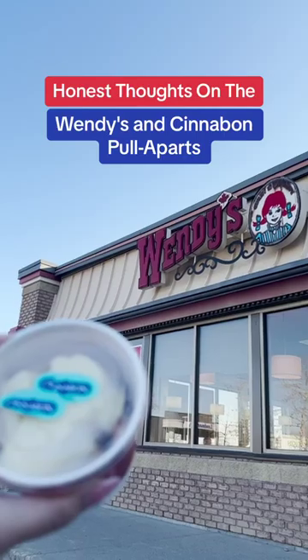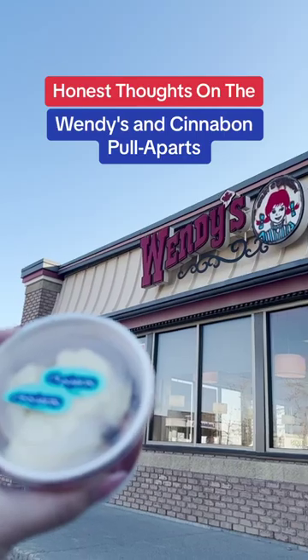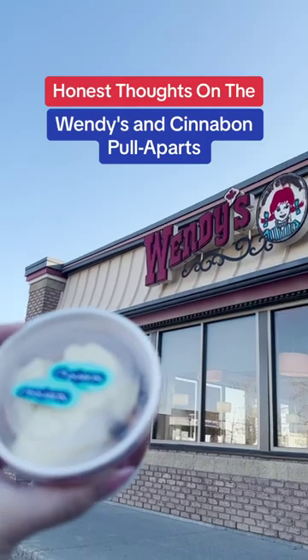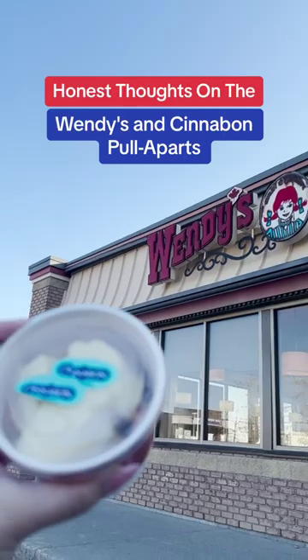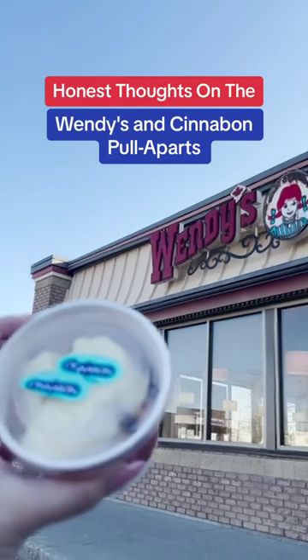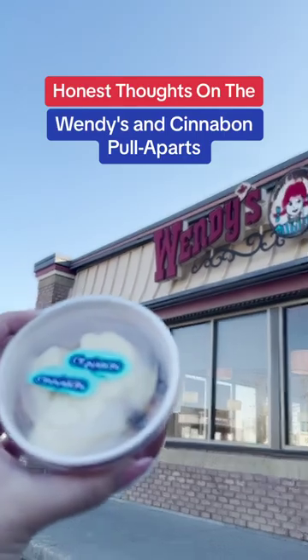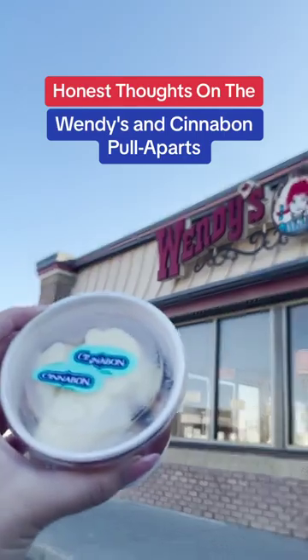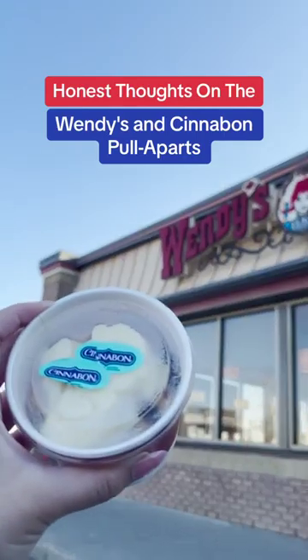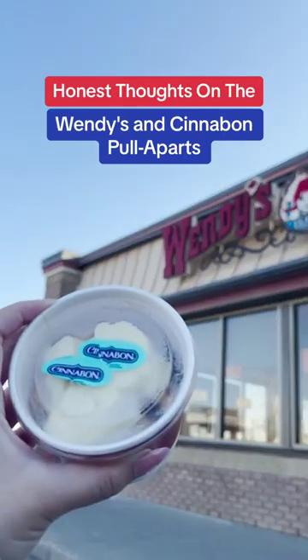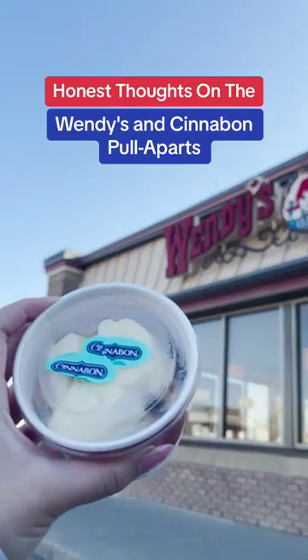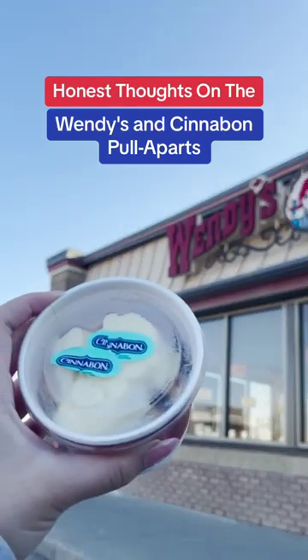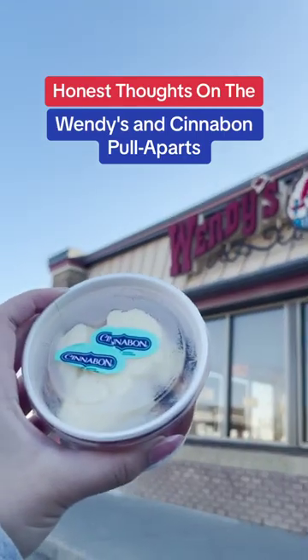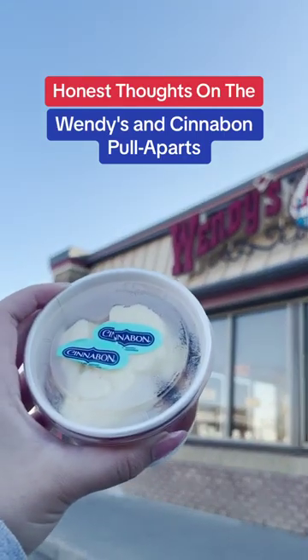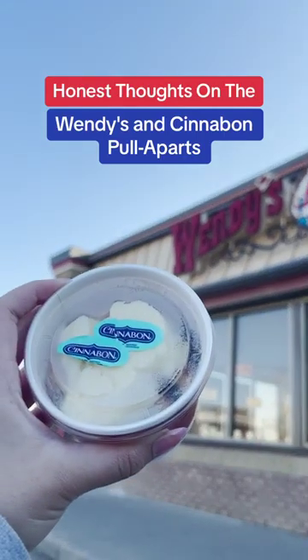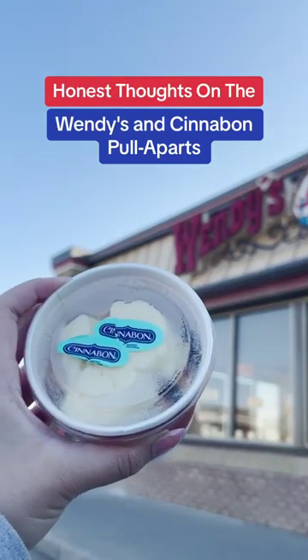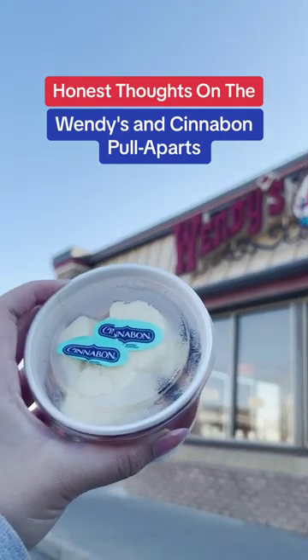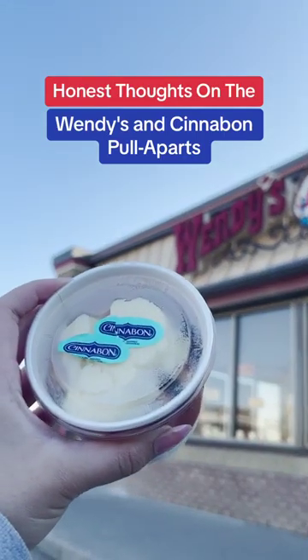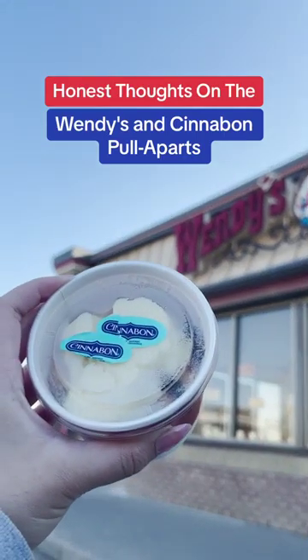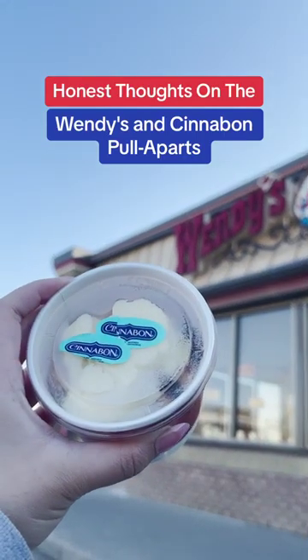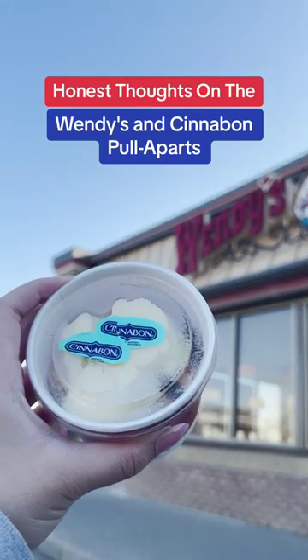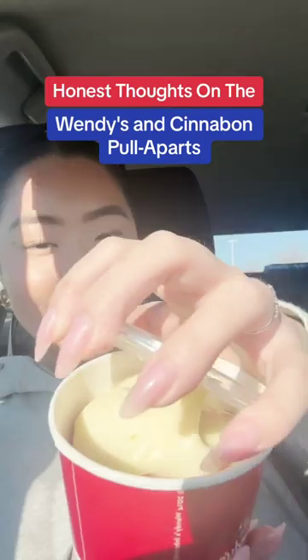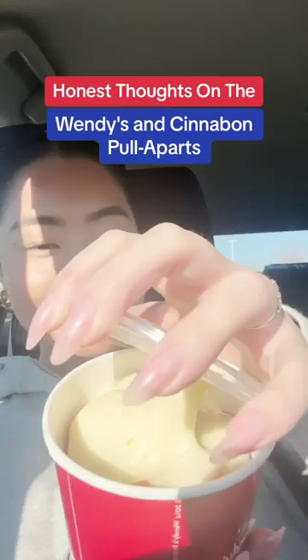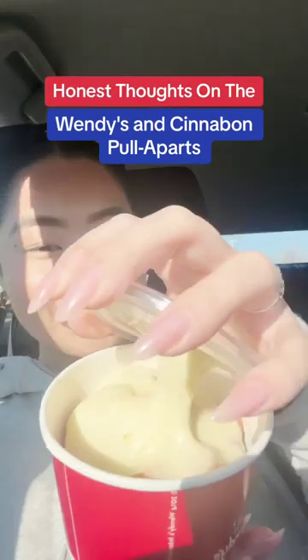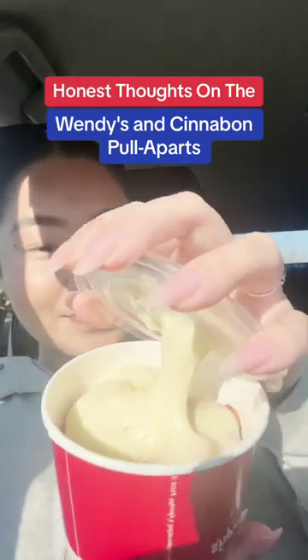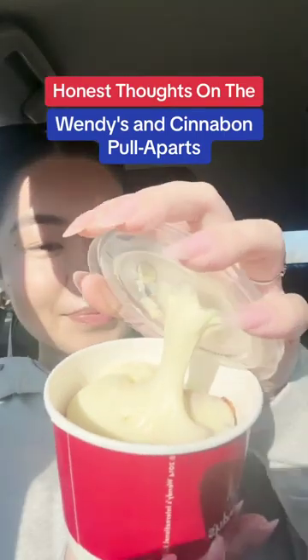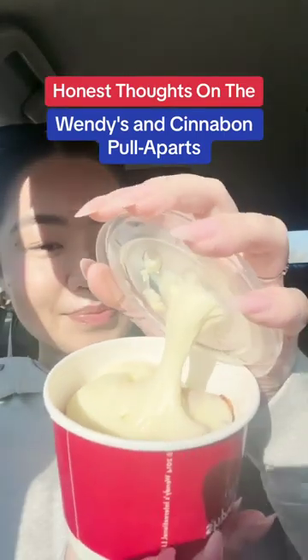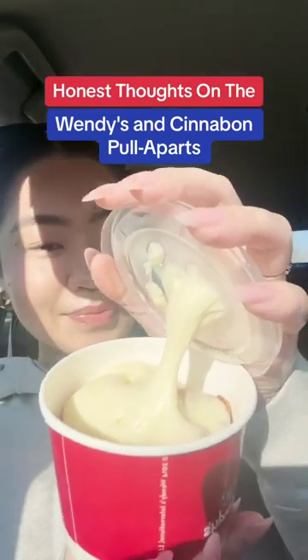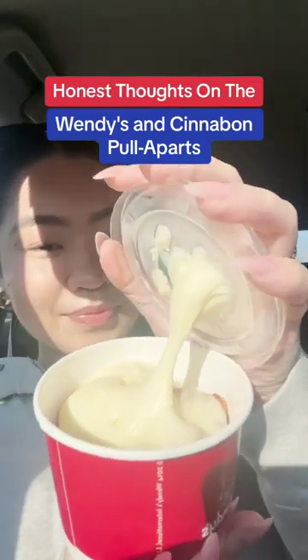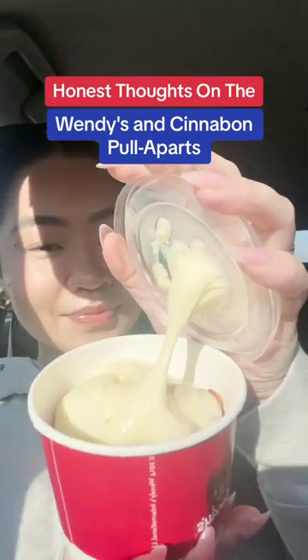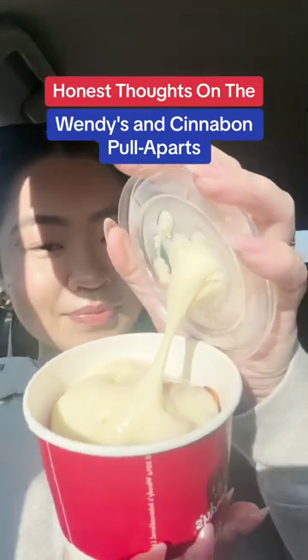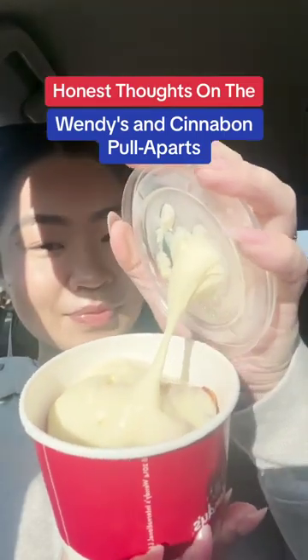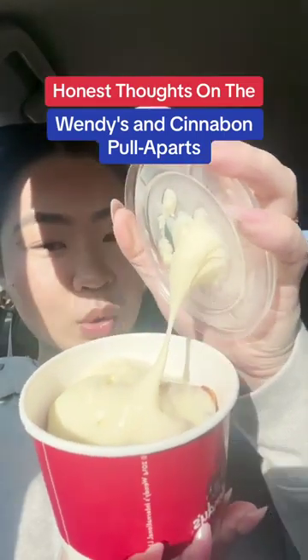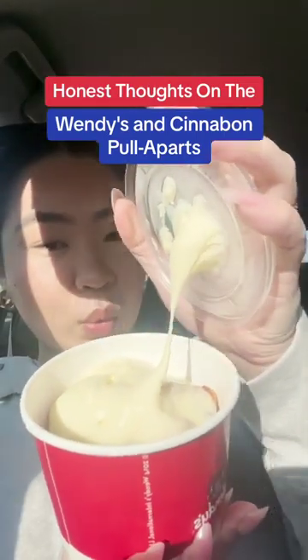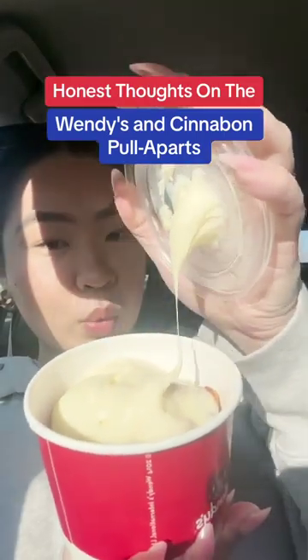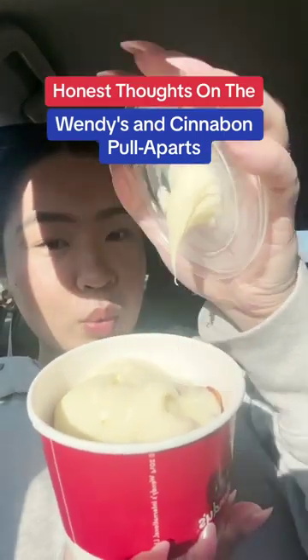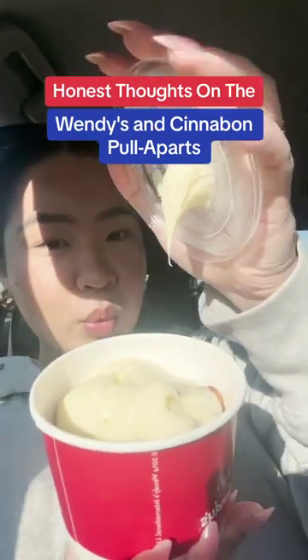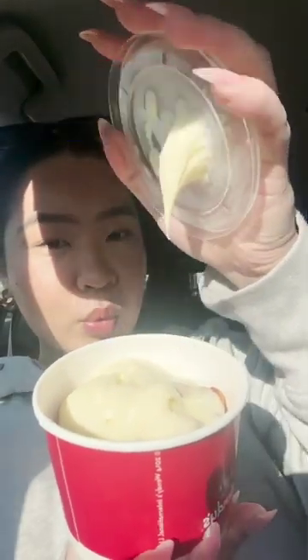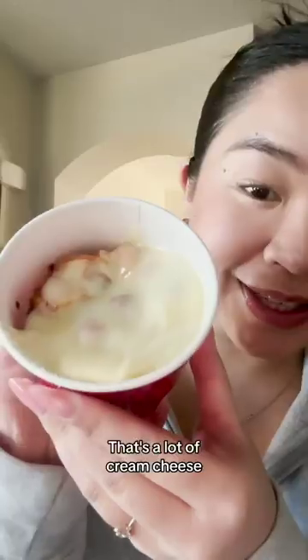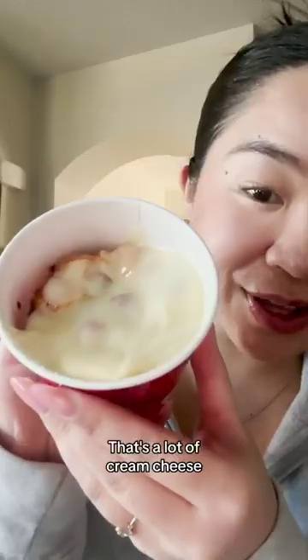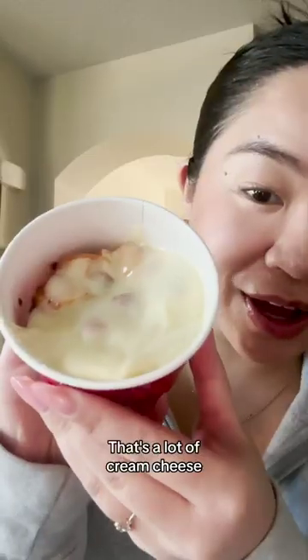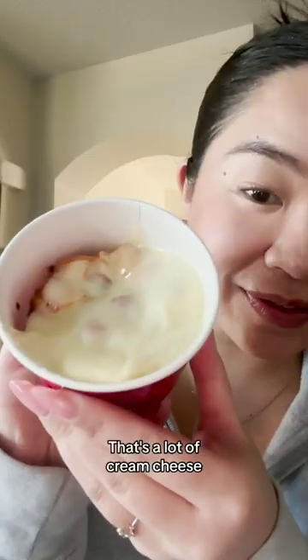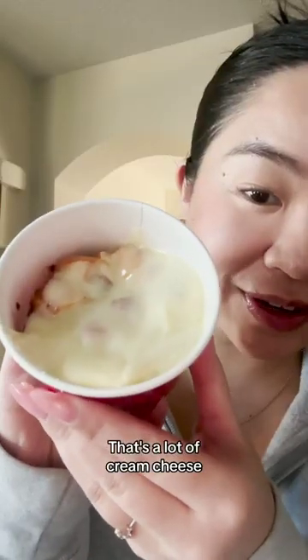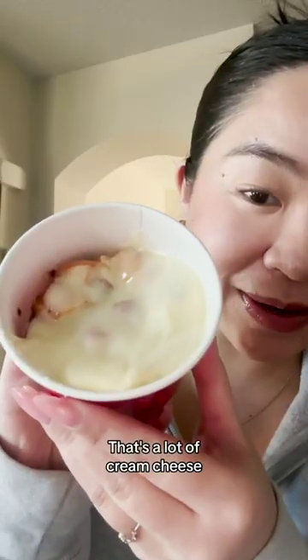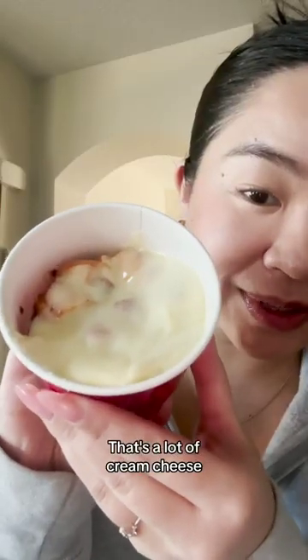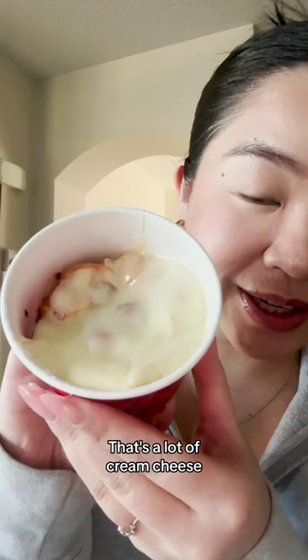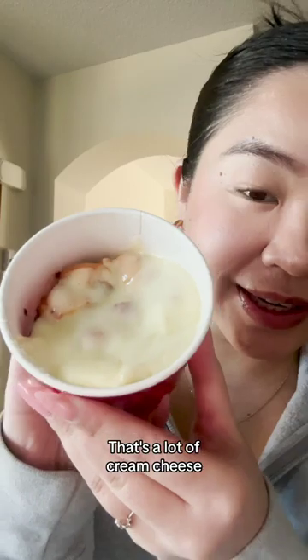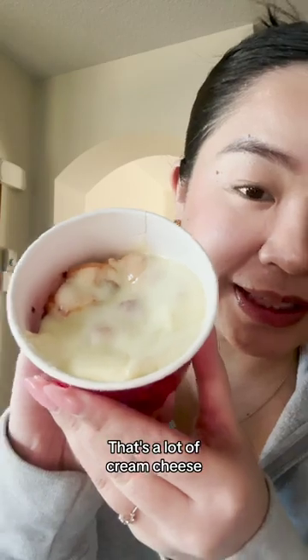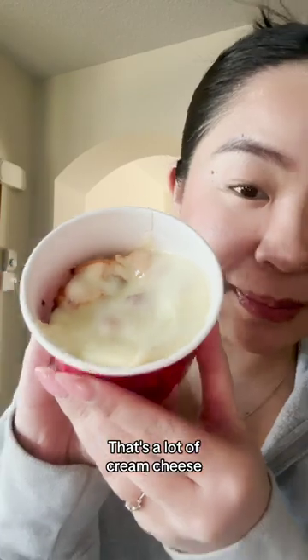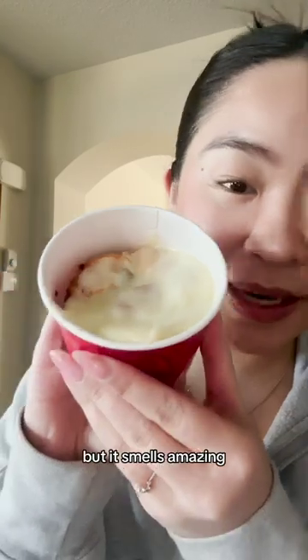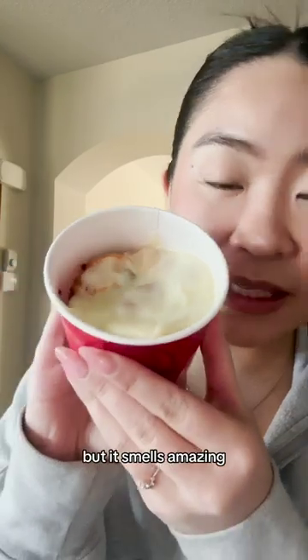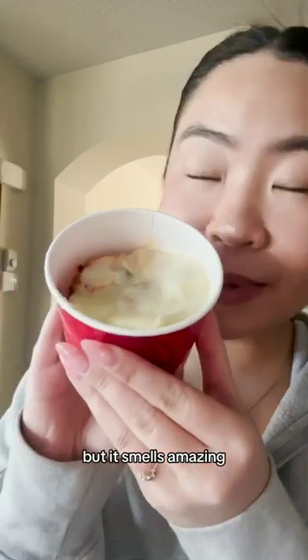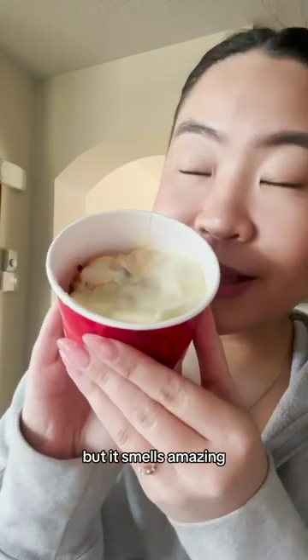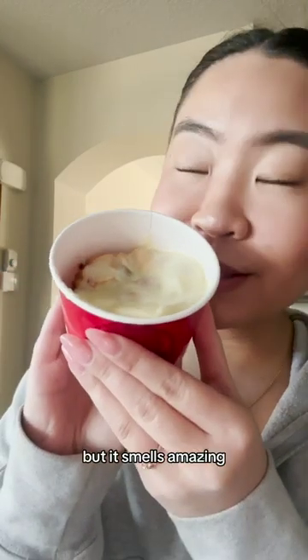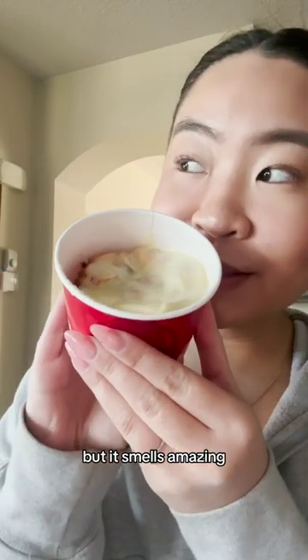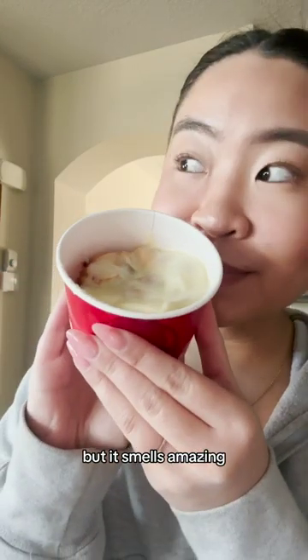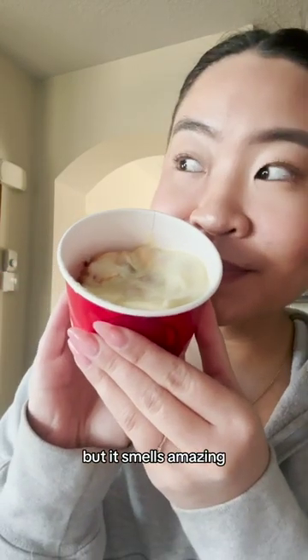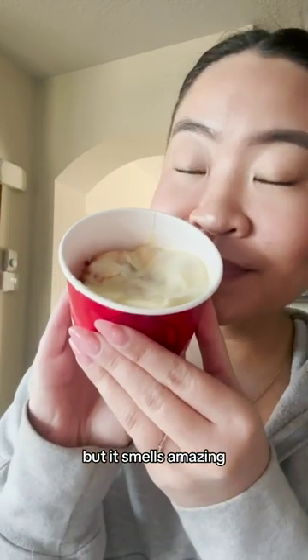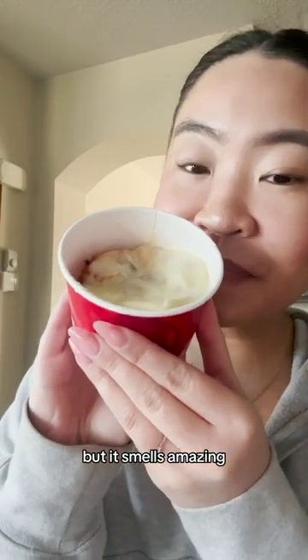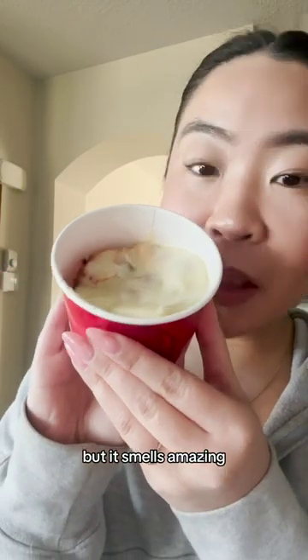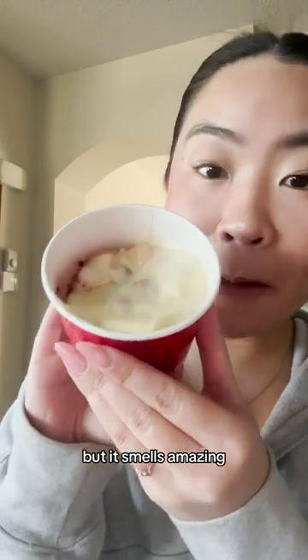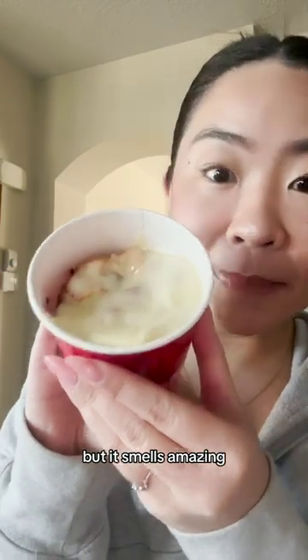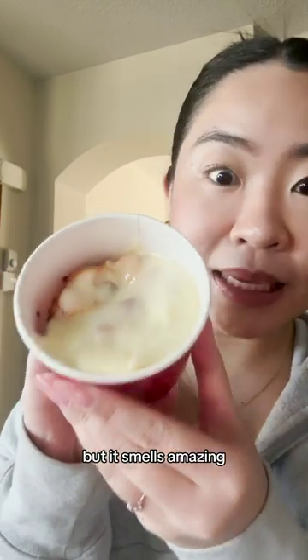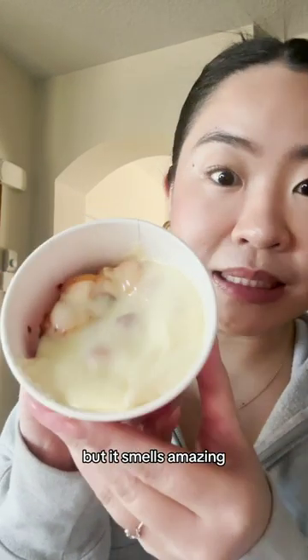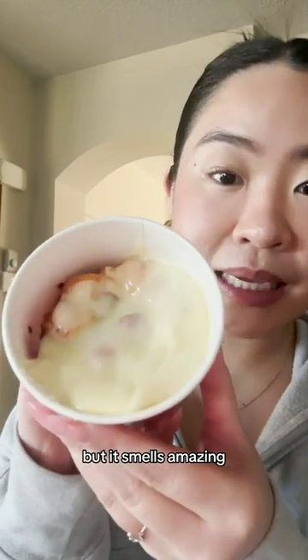I tried the Wendy's and Cinnabon pull-aparts and here are my honest thoughts. It's a lot of cream cheese but it smells amazing.